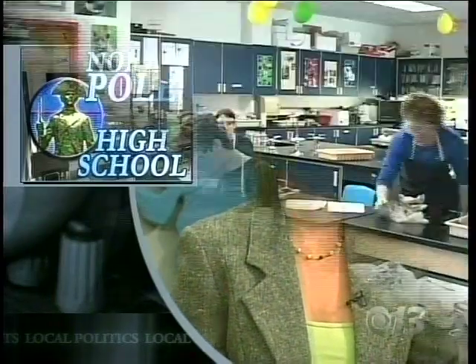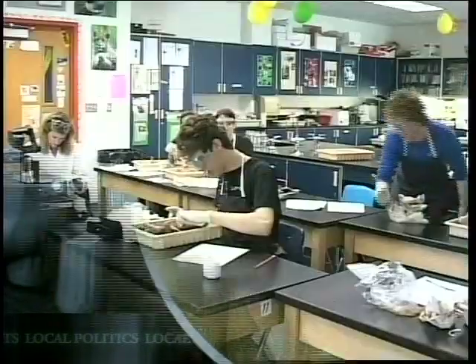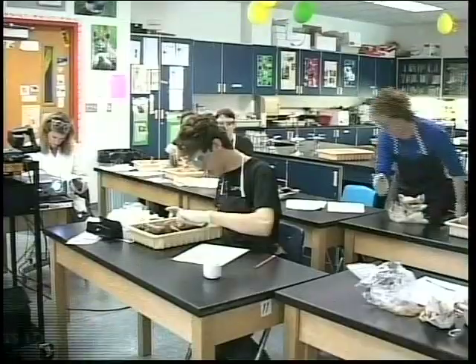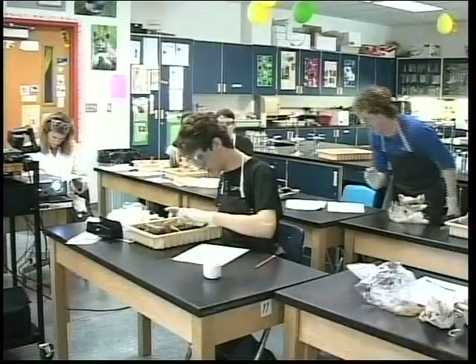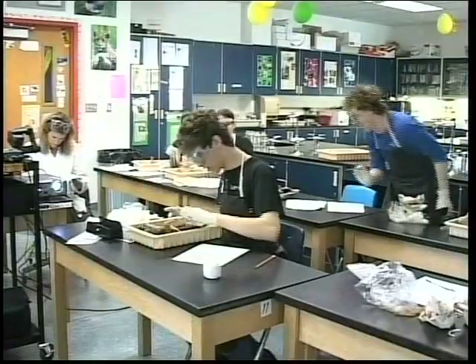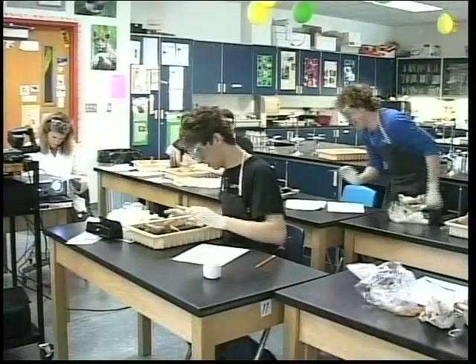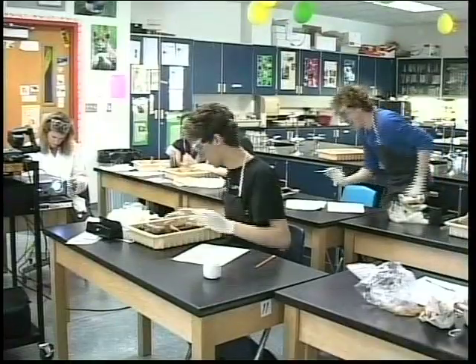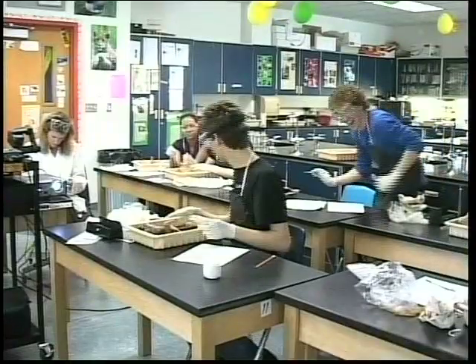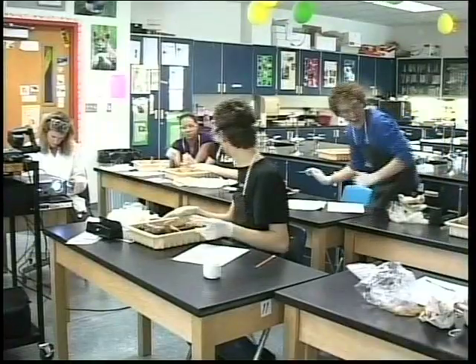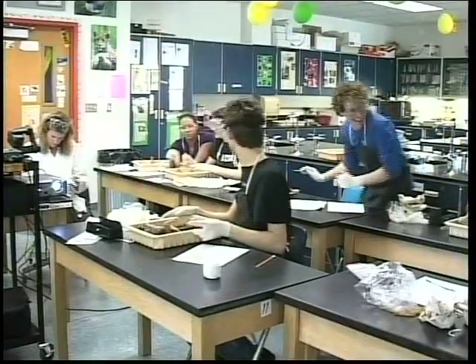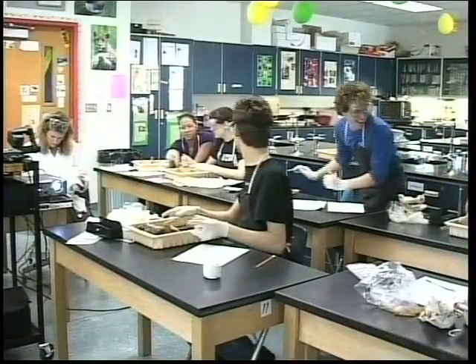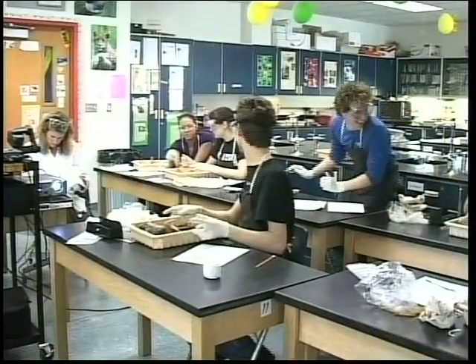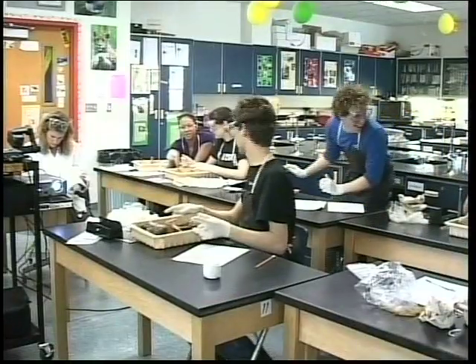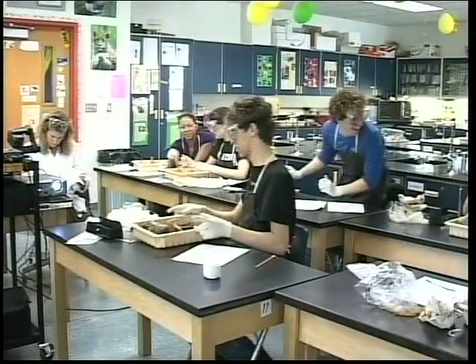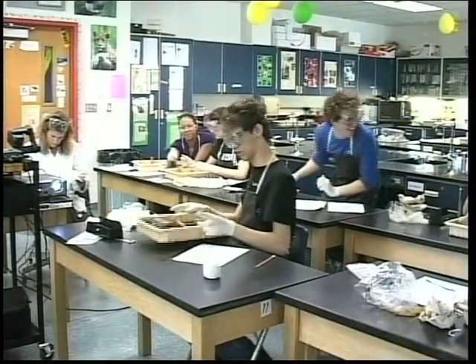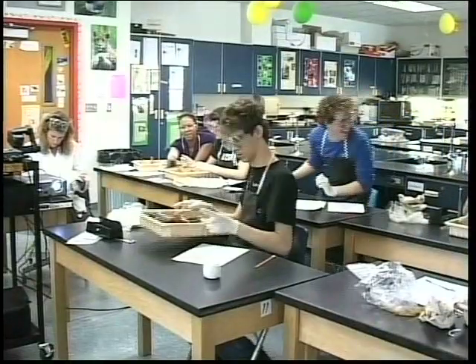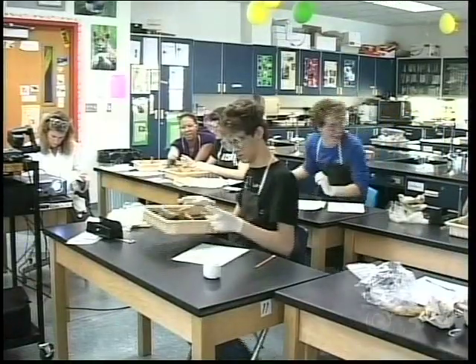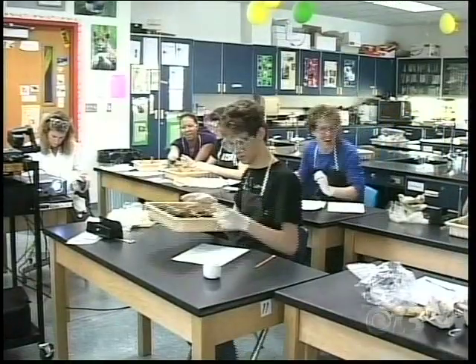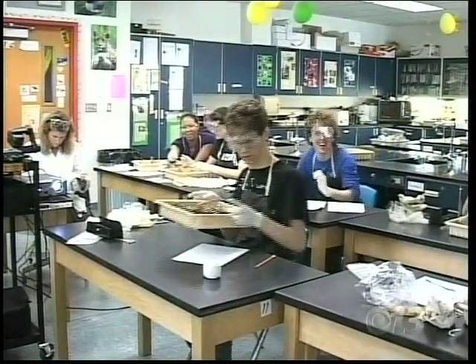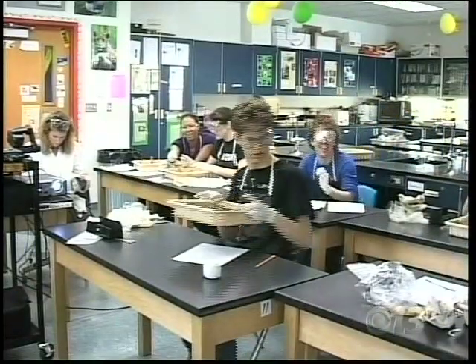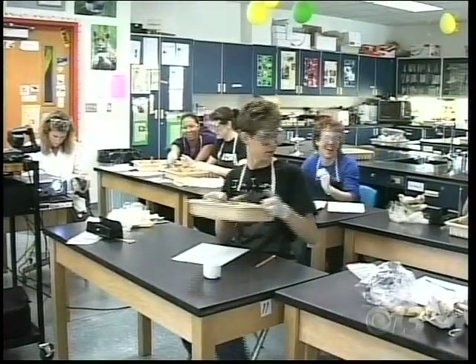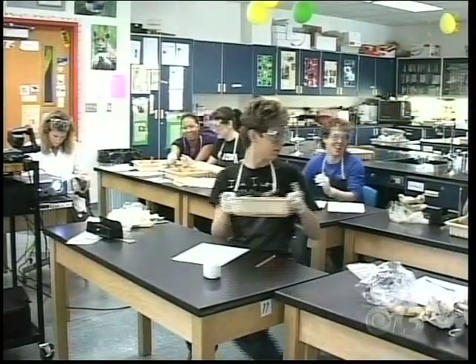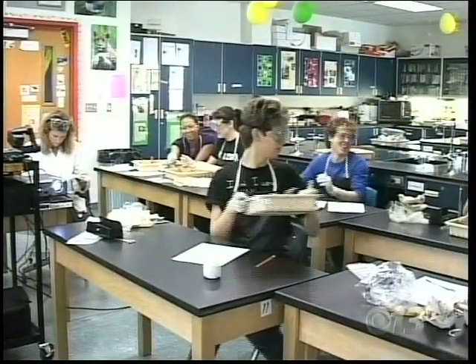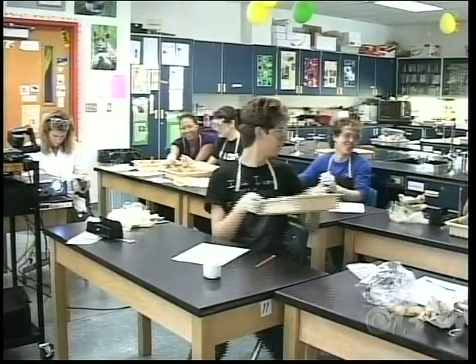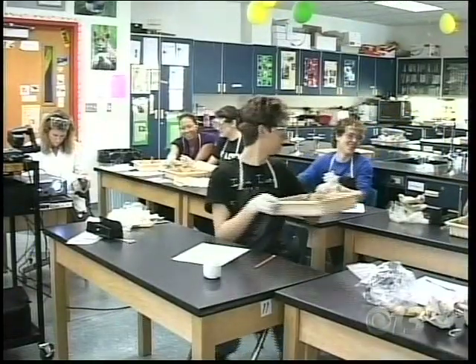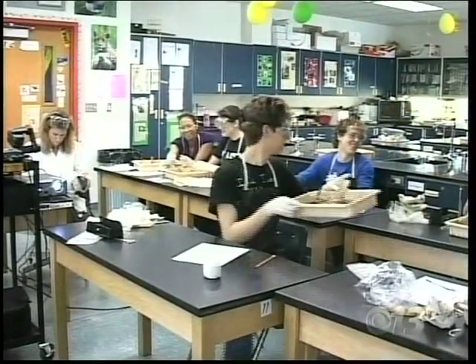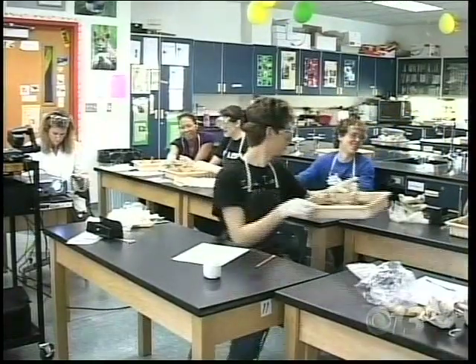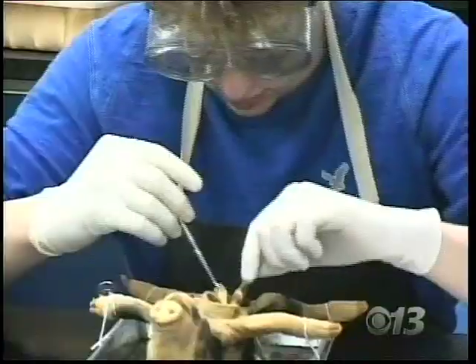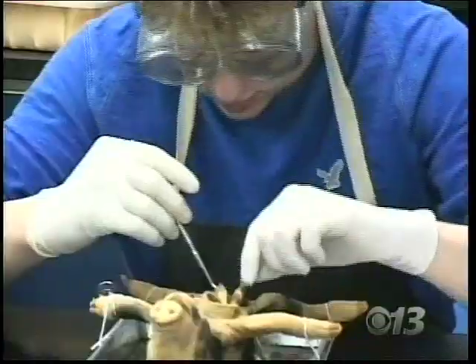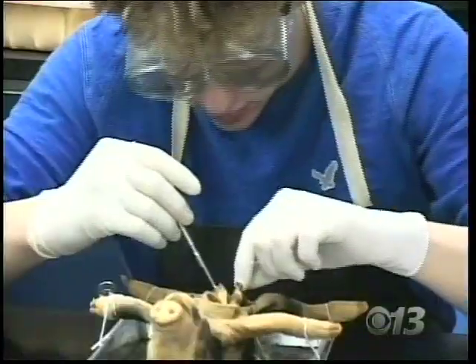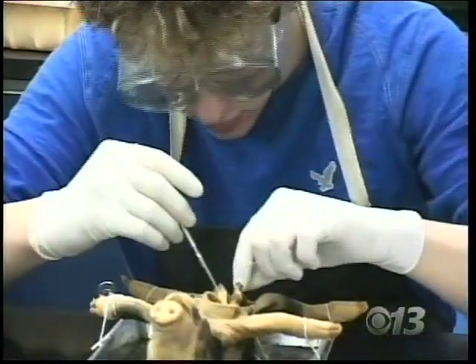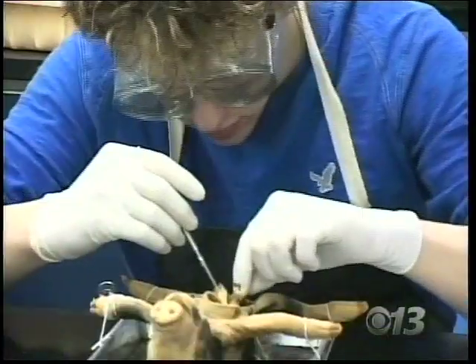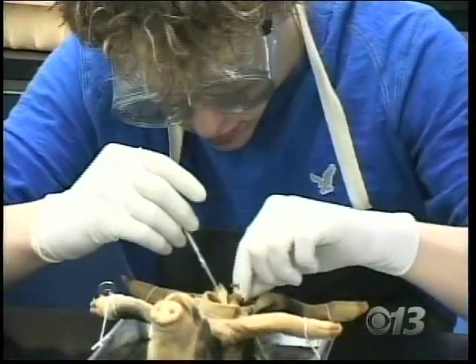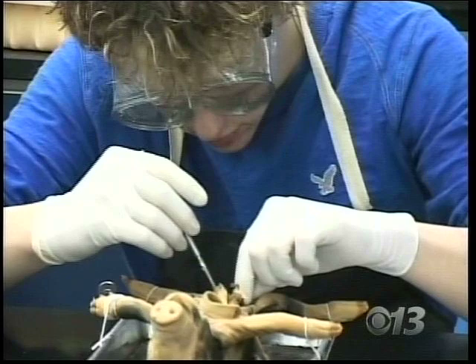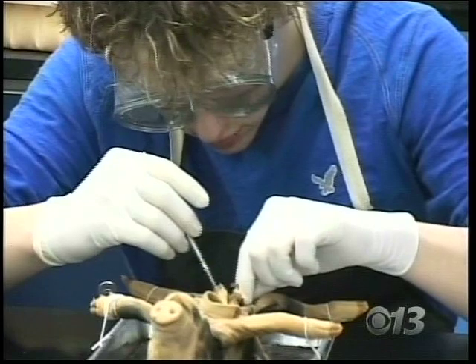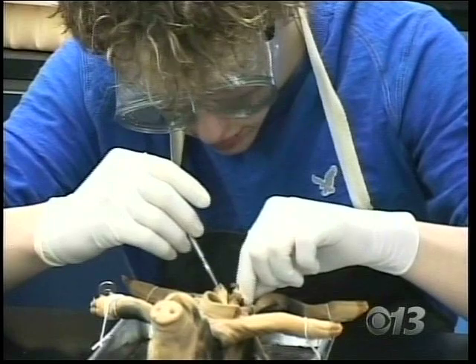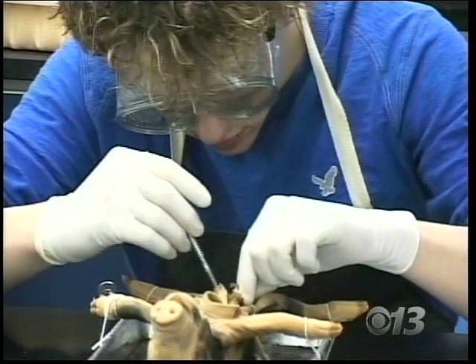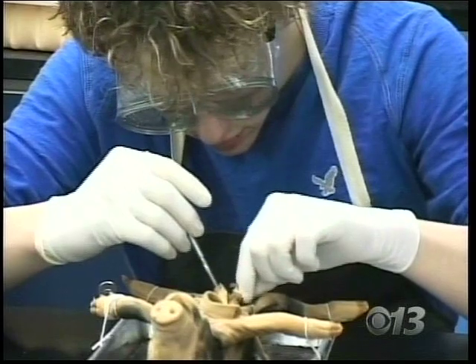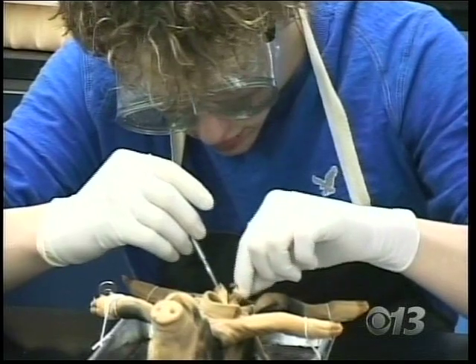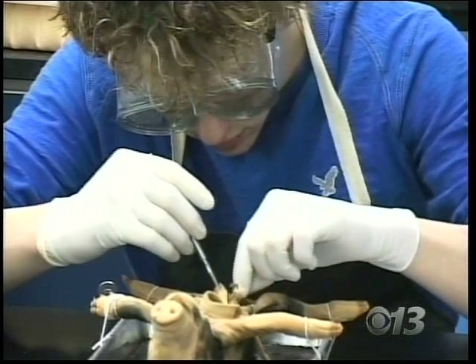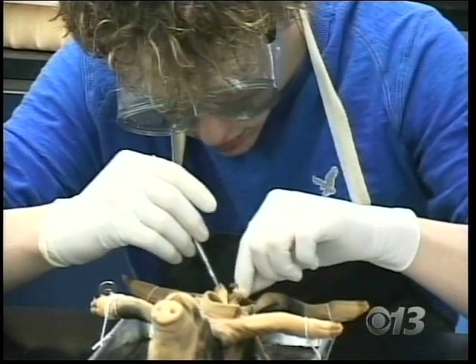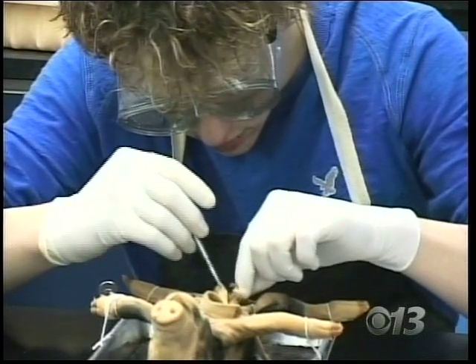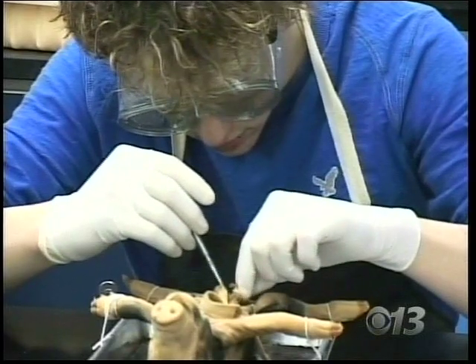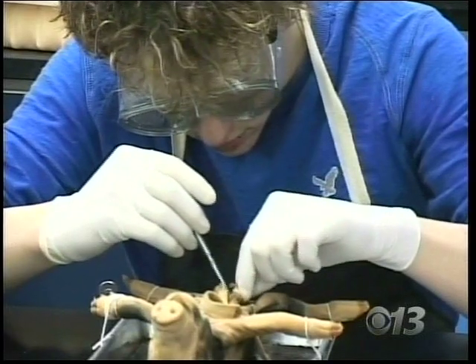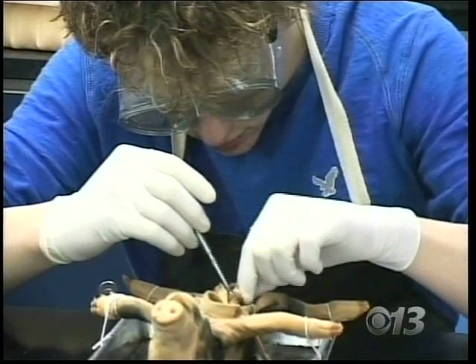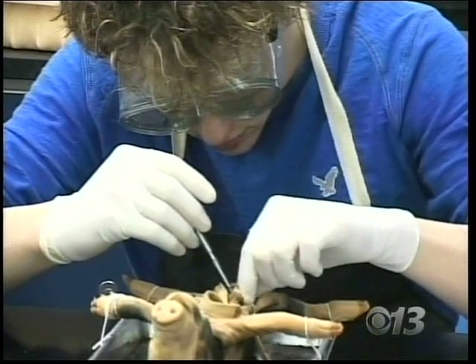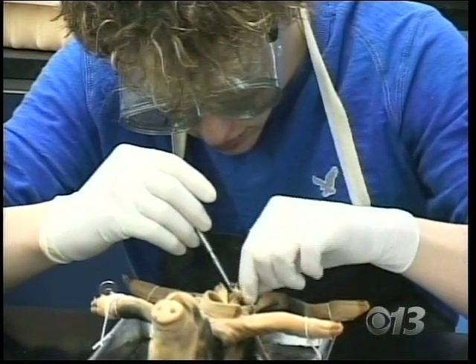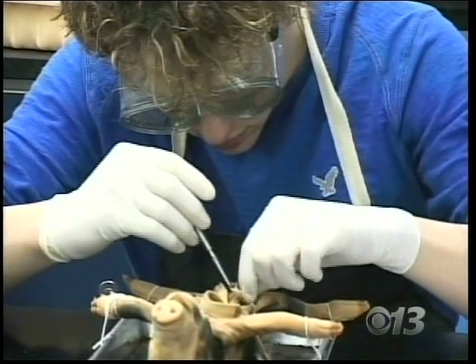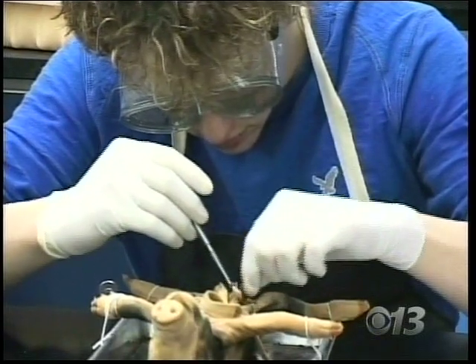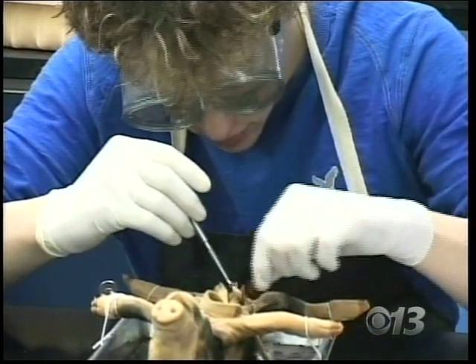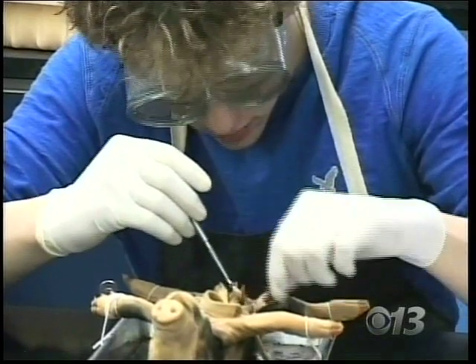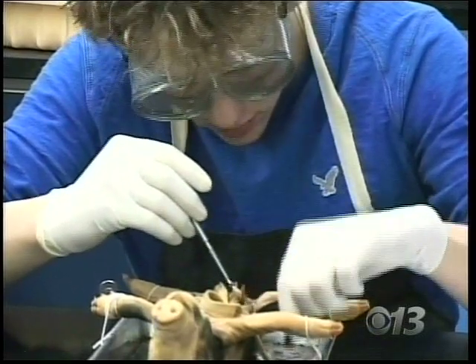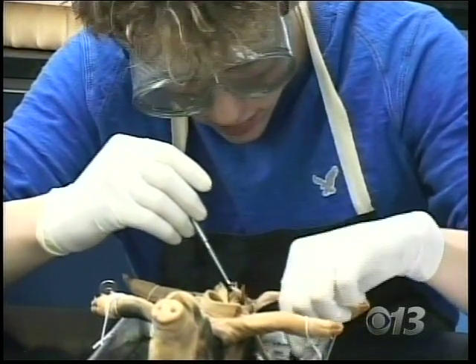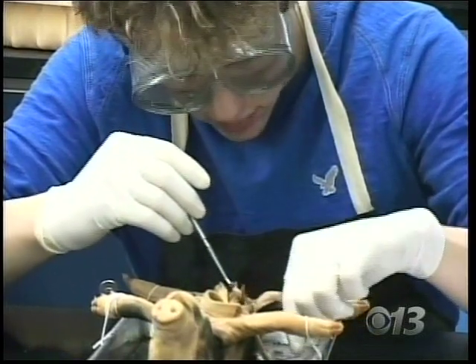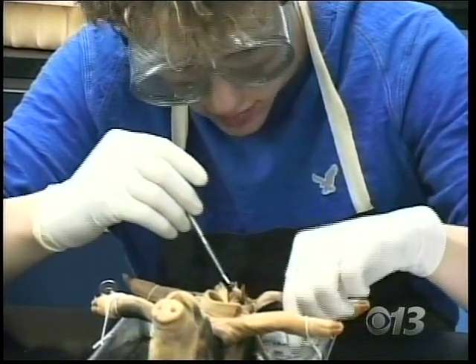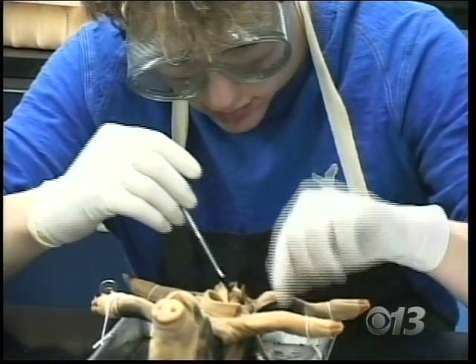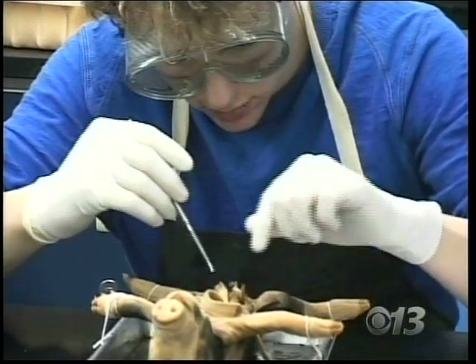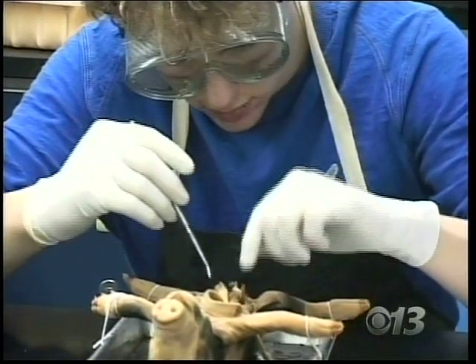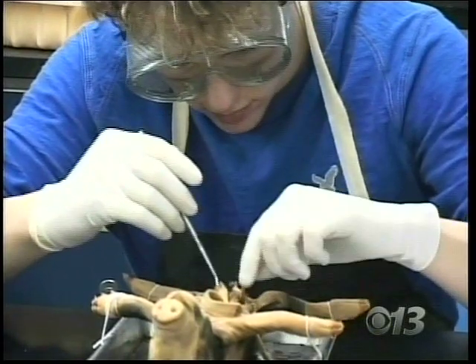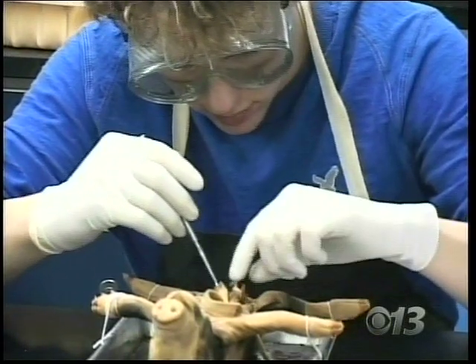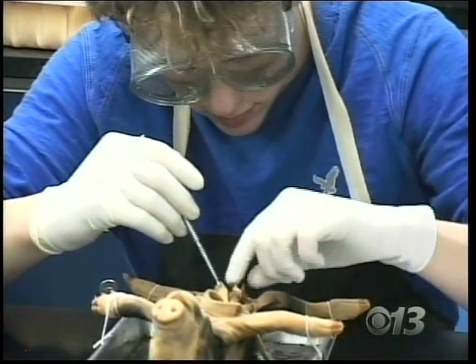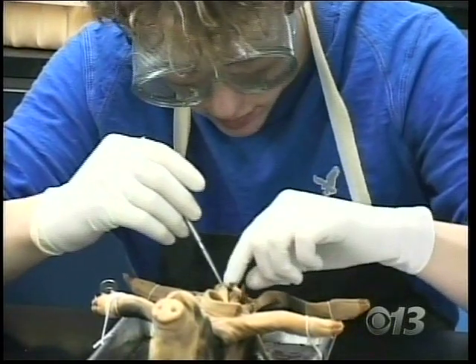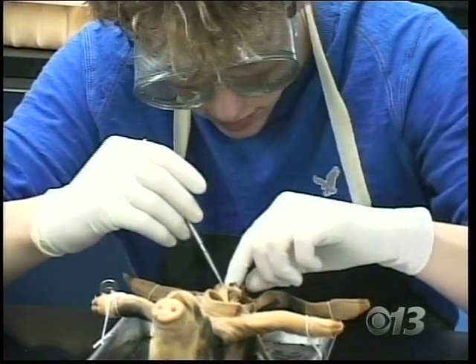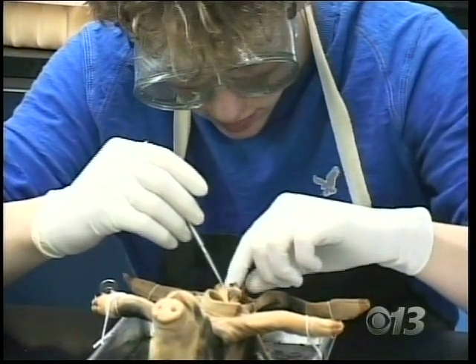North Pole High School advanced placement biology students were dissecting fetal pigs today. The procedure is part of a unit addressing anatomy.